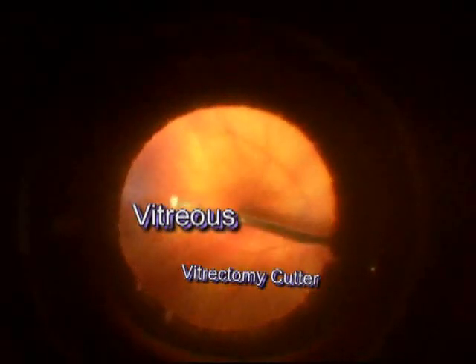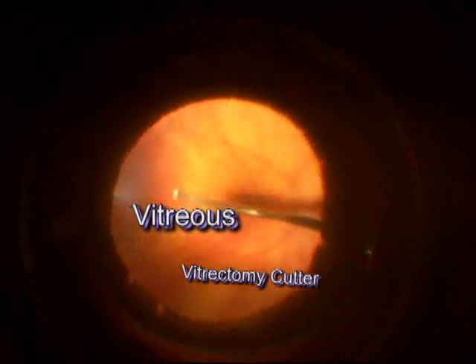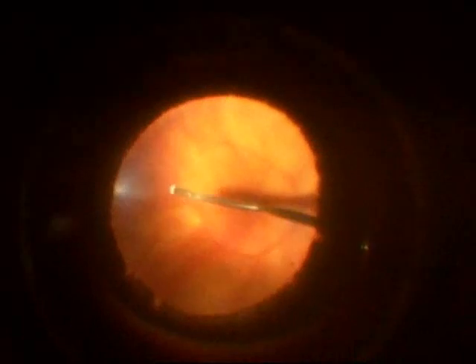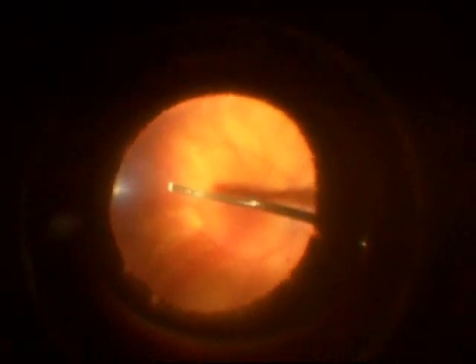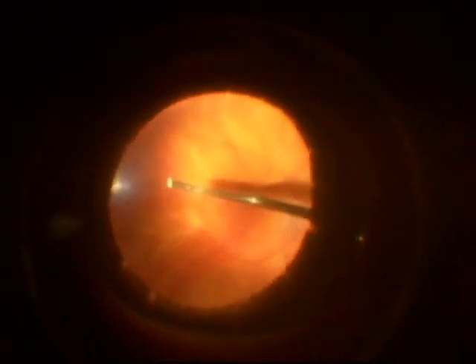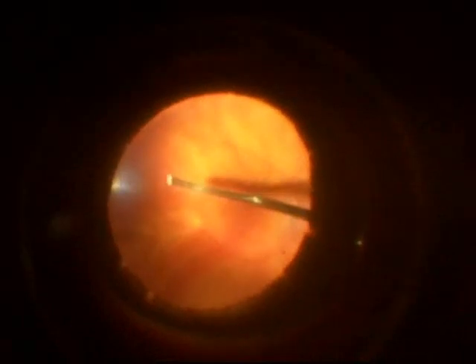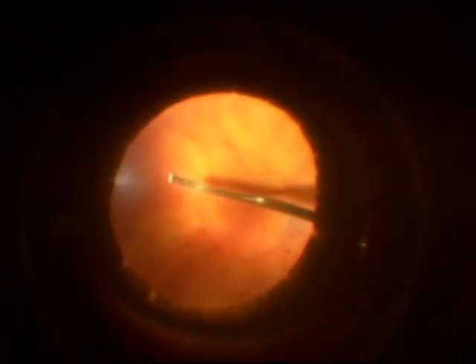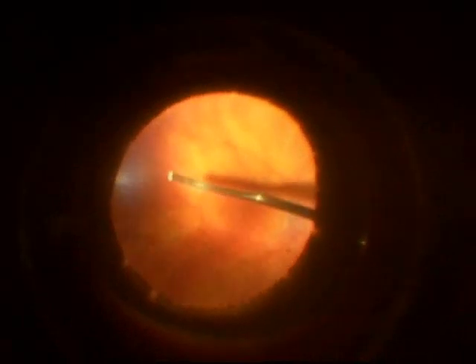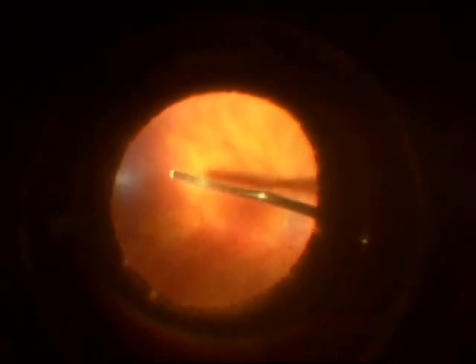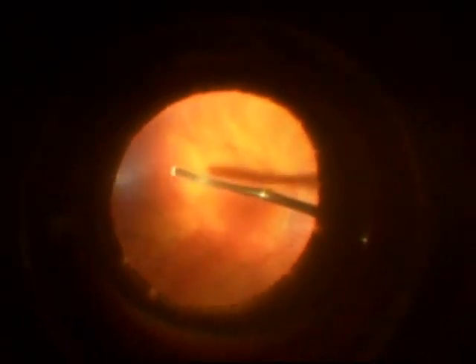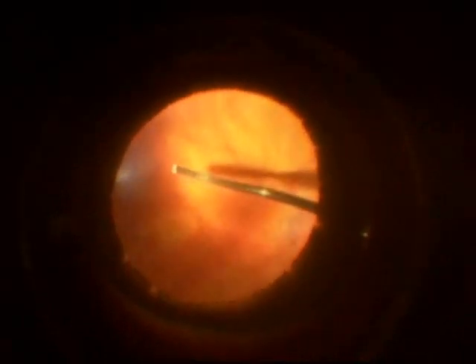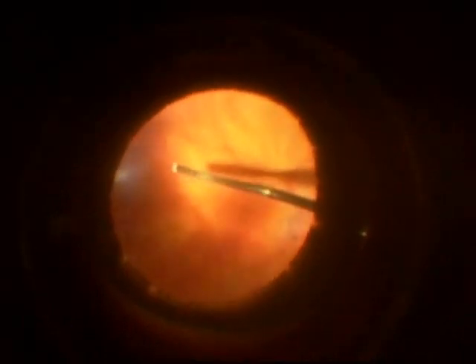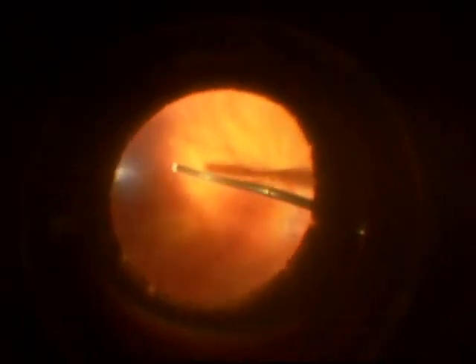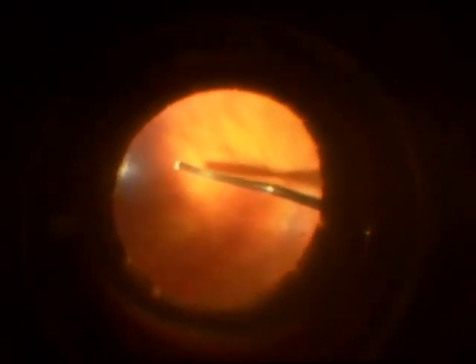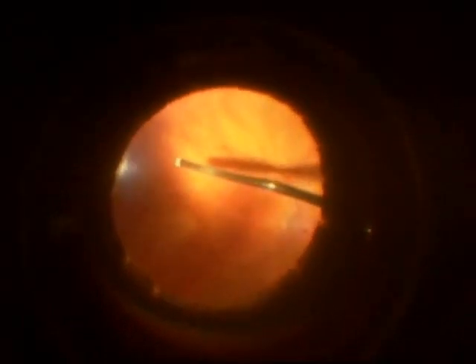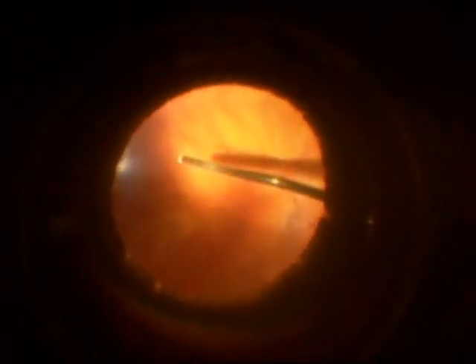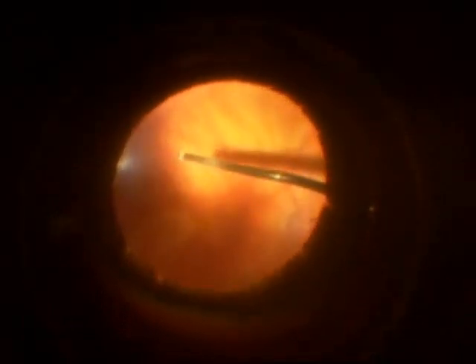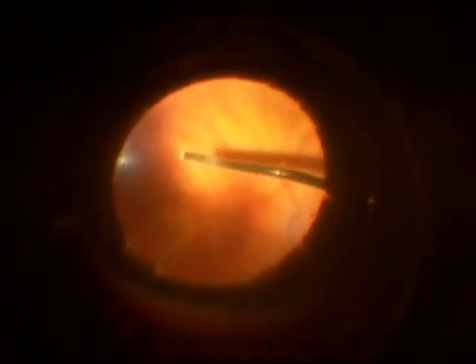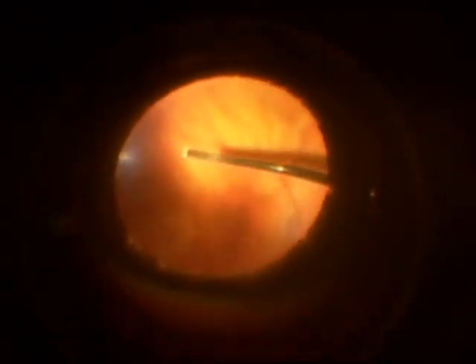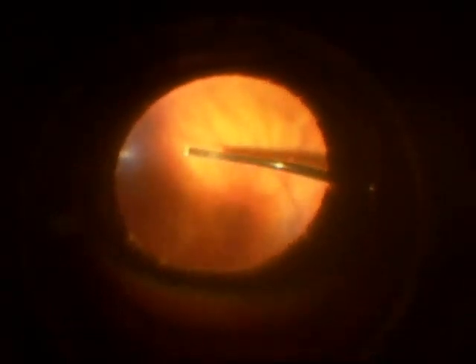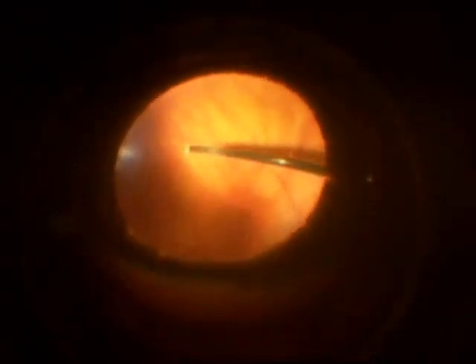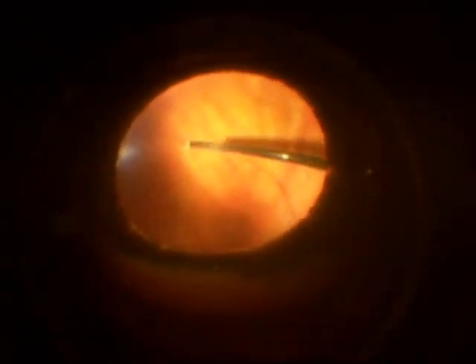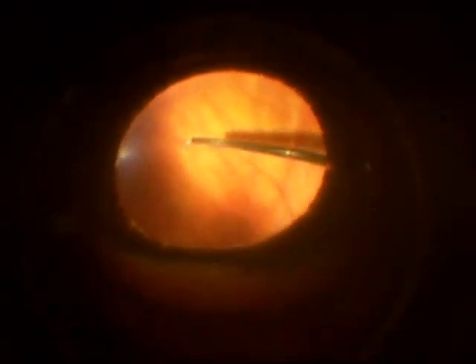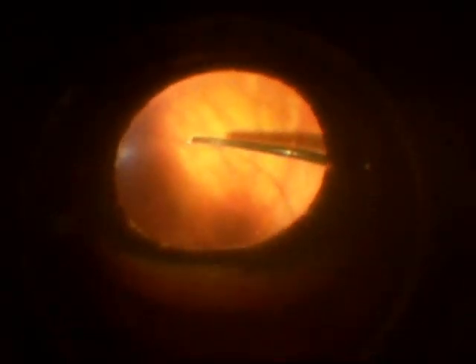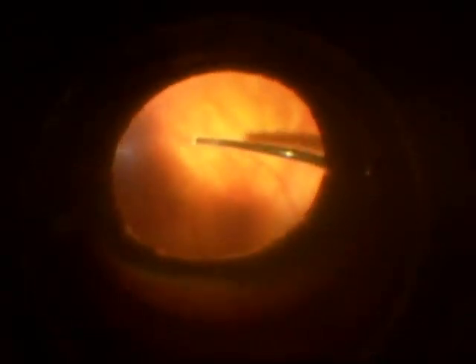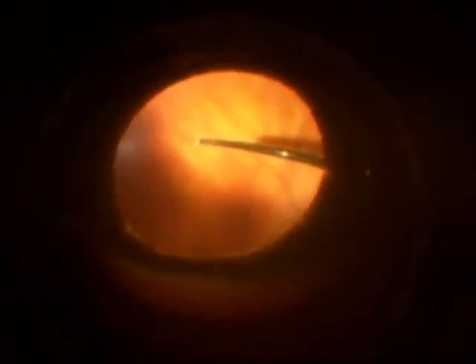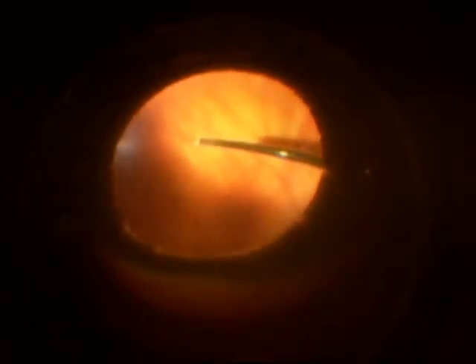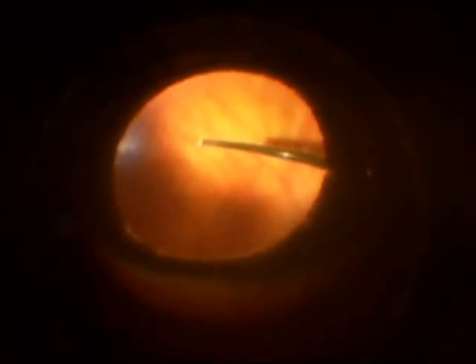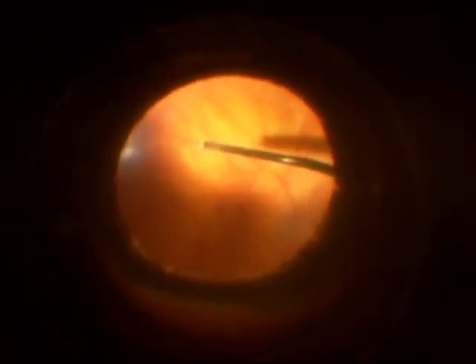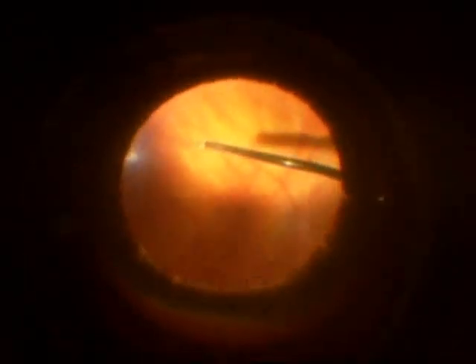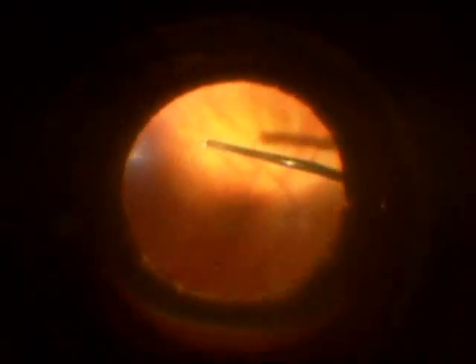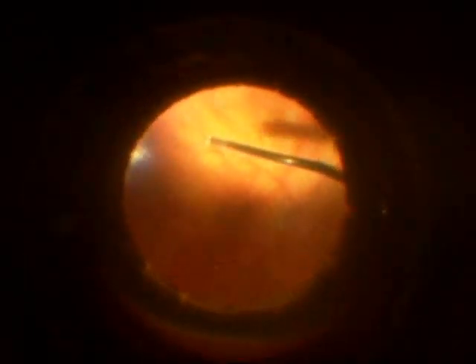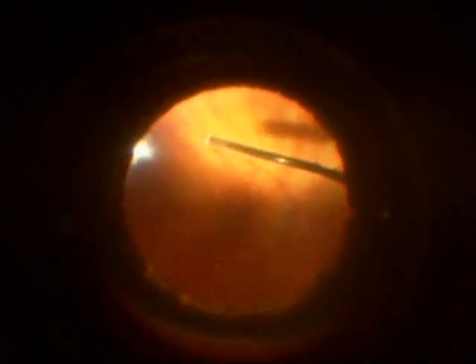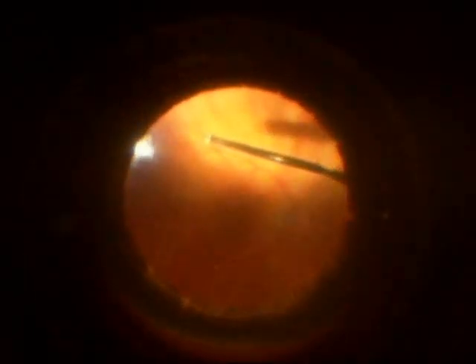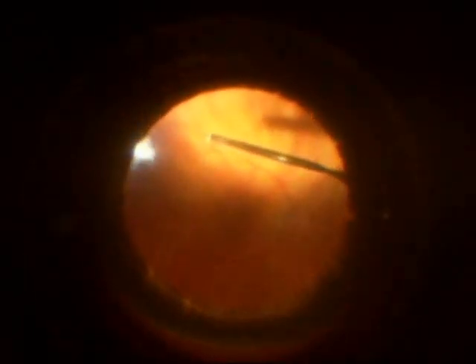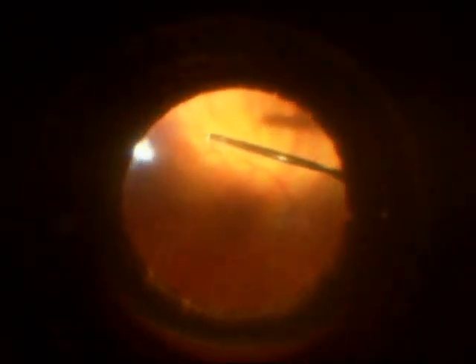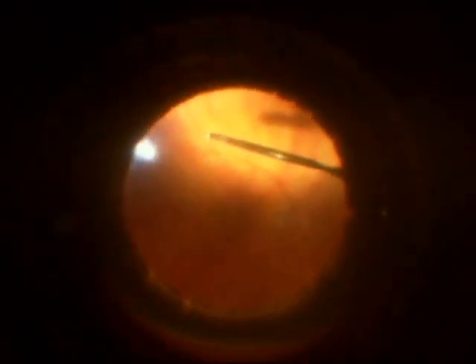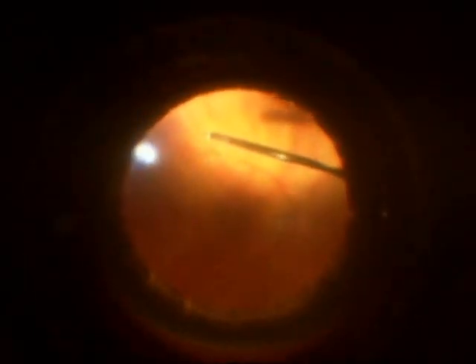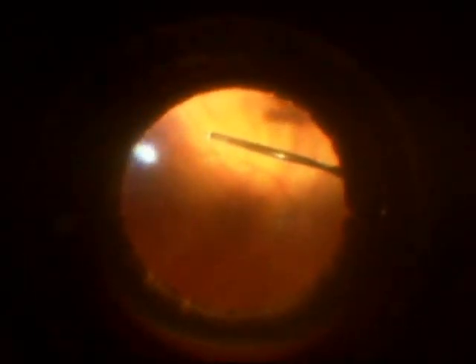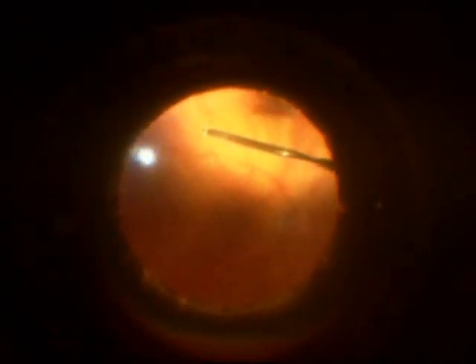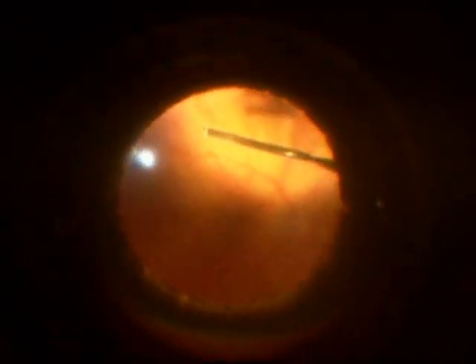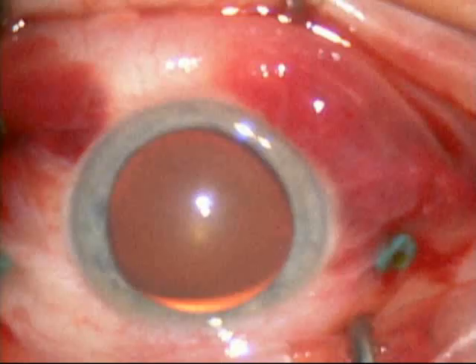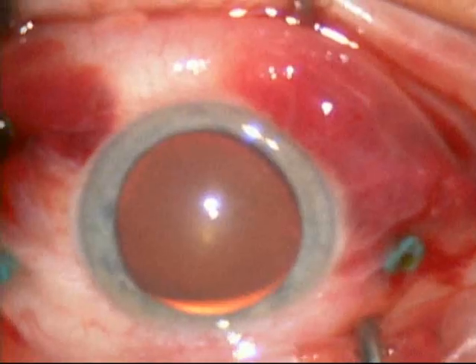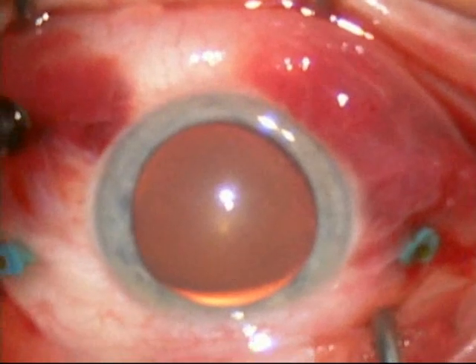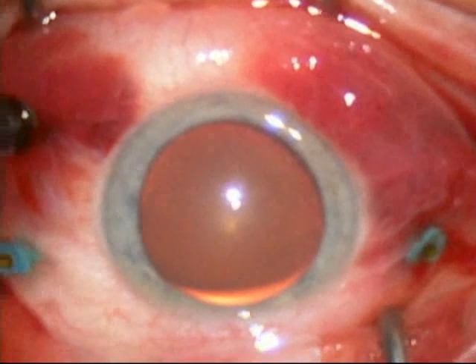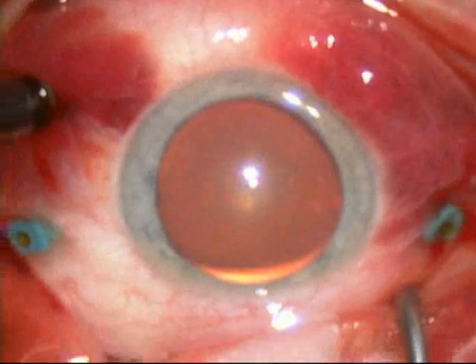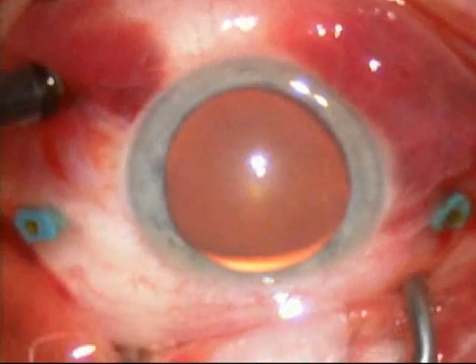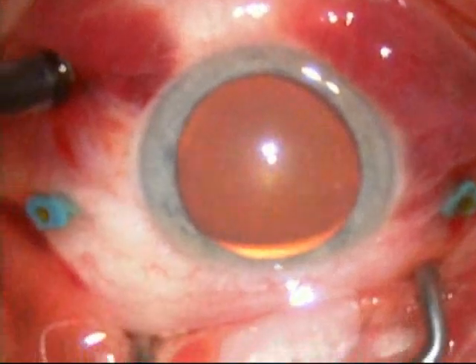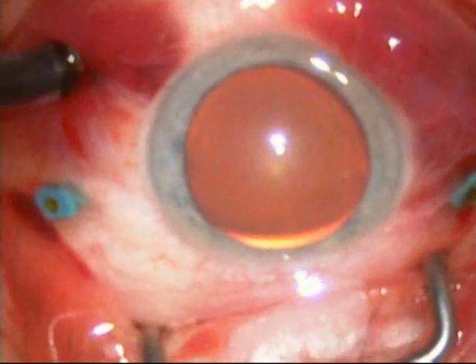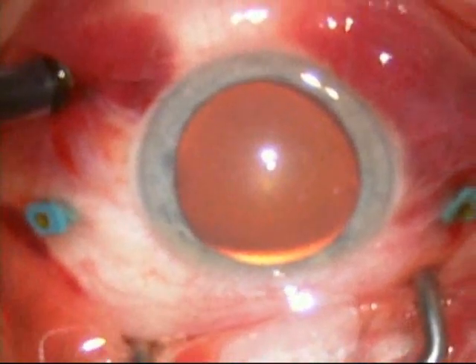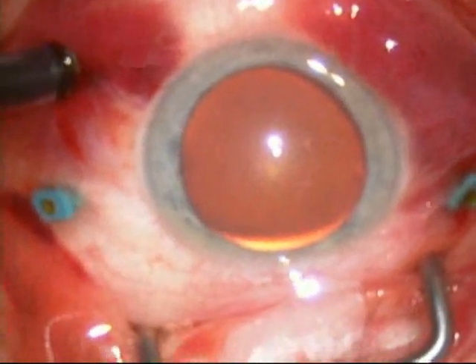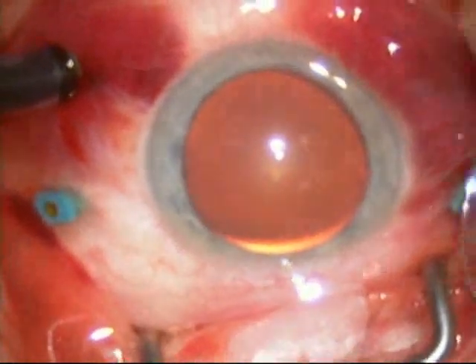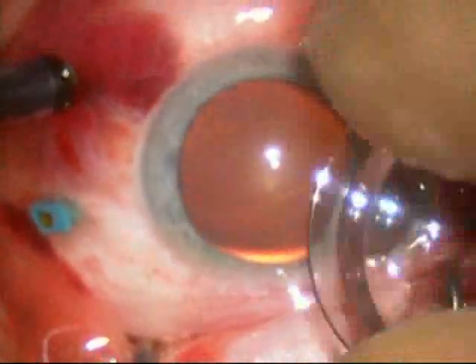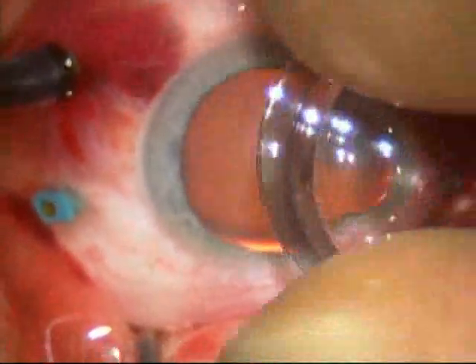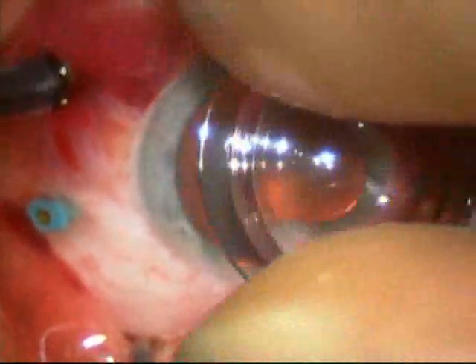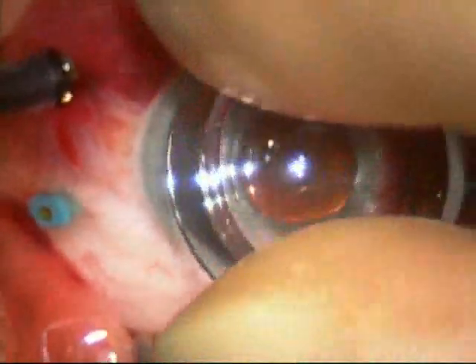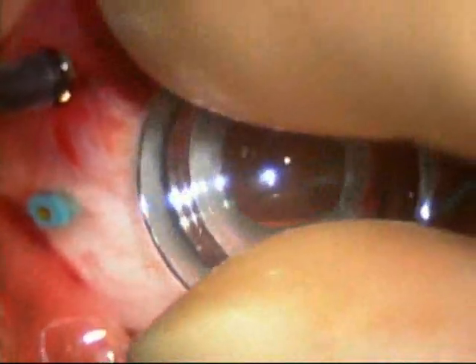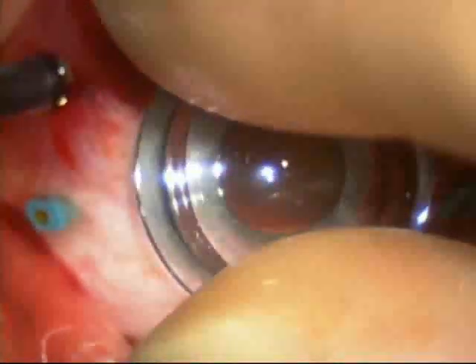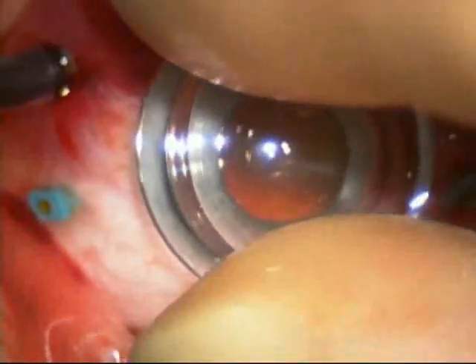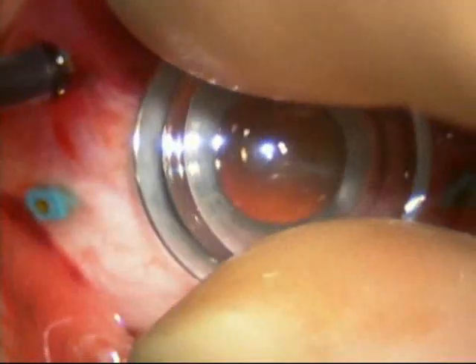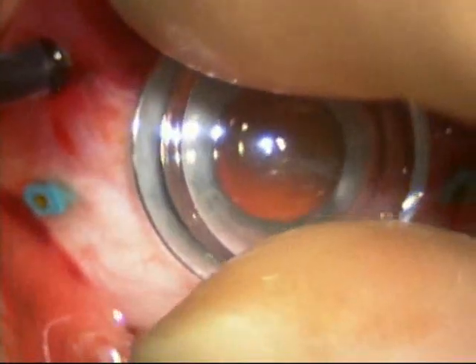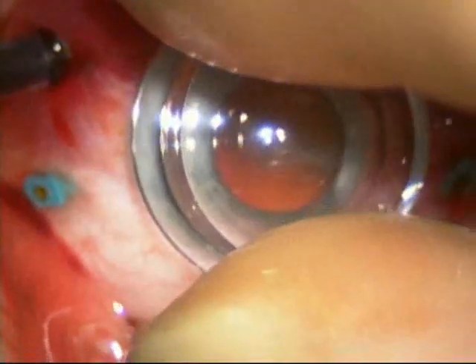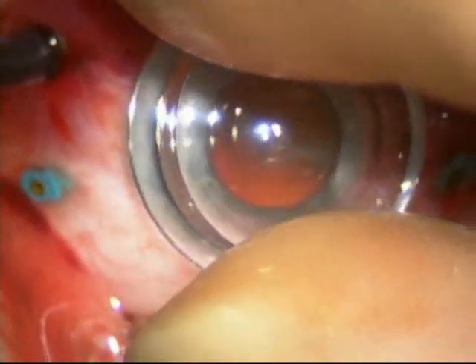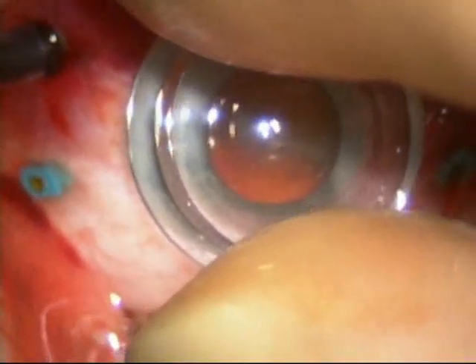Here you're seeing the vitrectomy. The vitreous can be seen in the light pipe — it's the cloudy substance on the left-hand side of the picture.